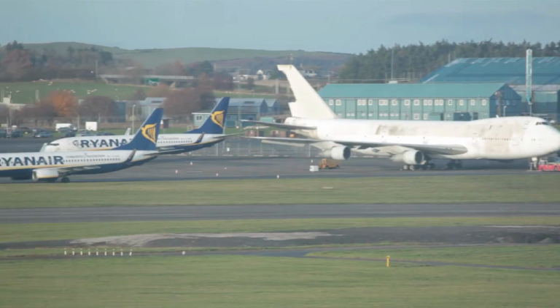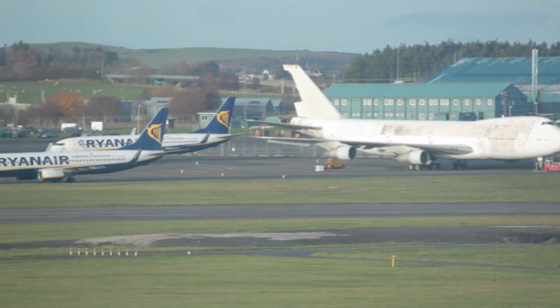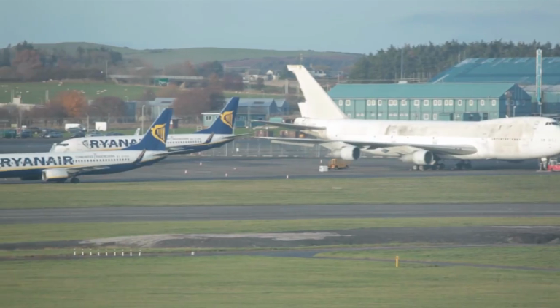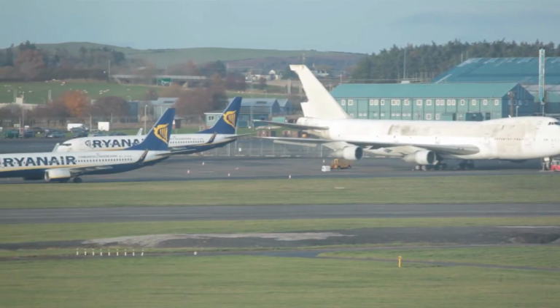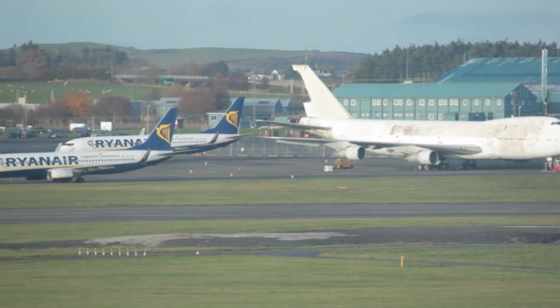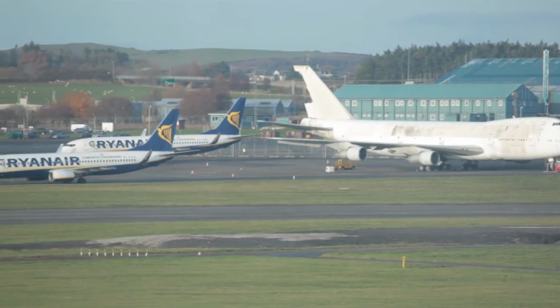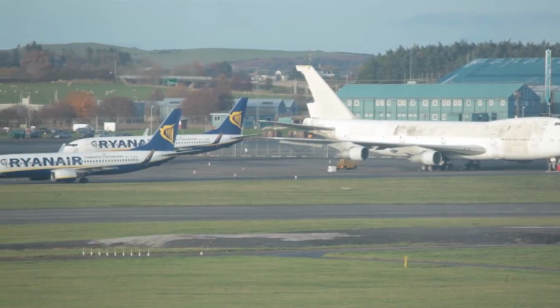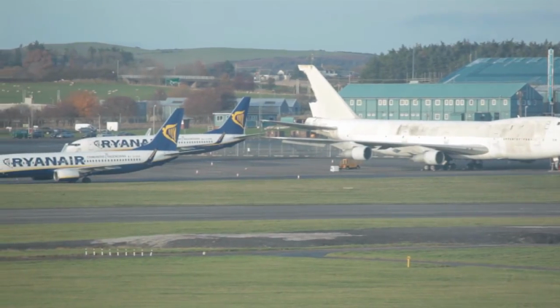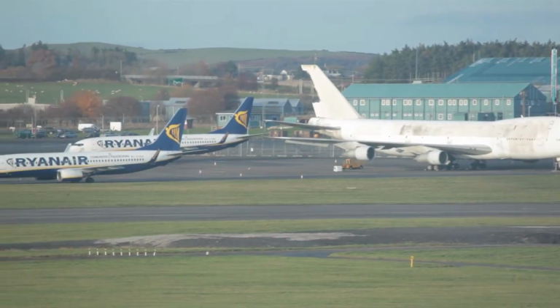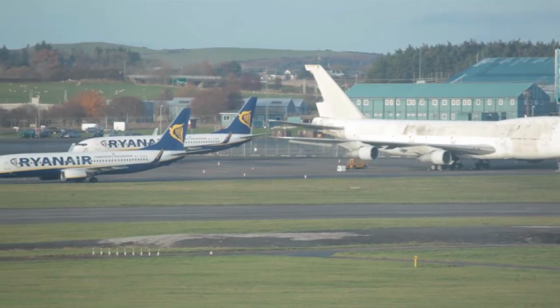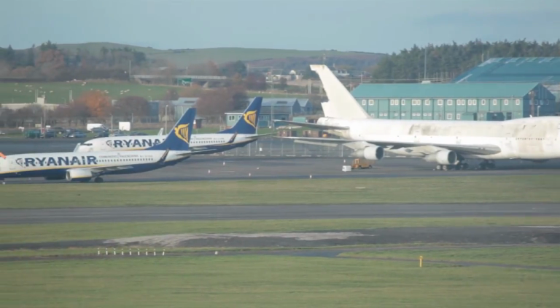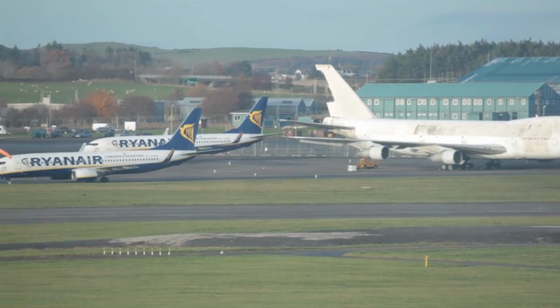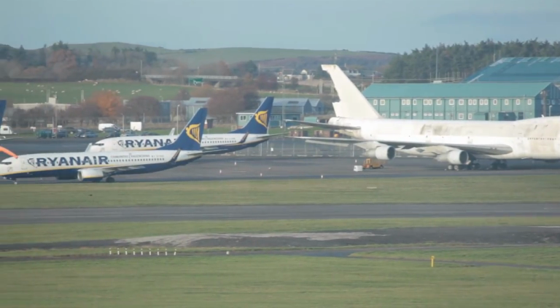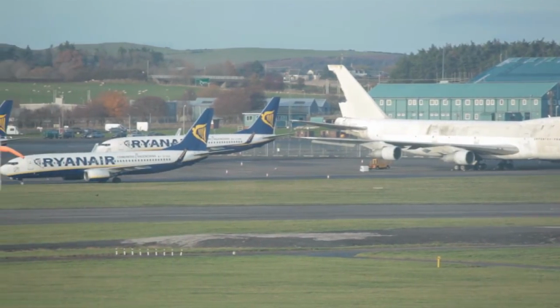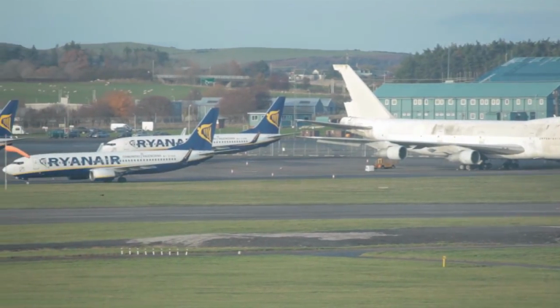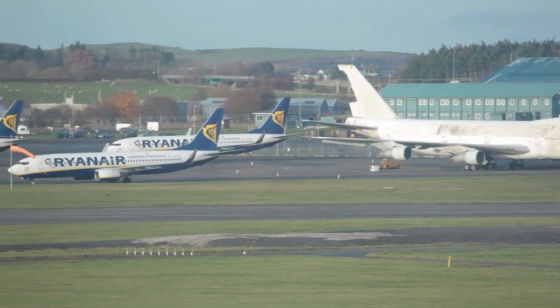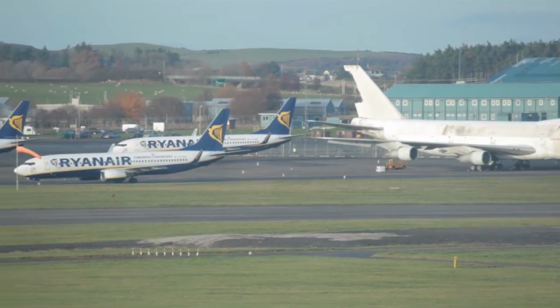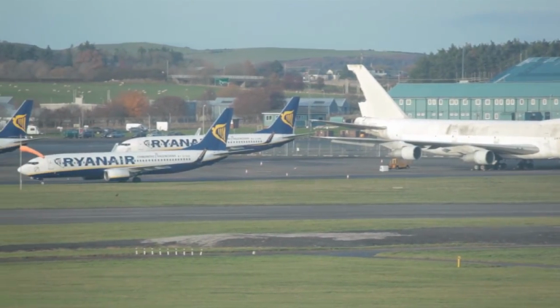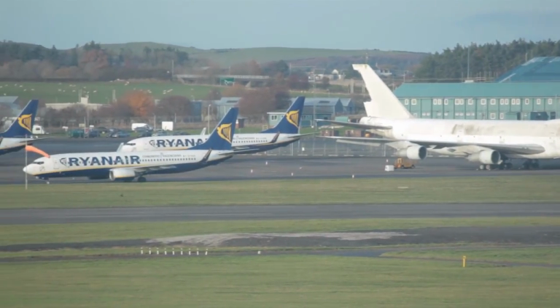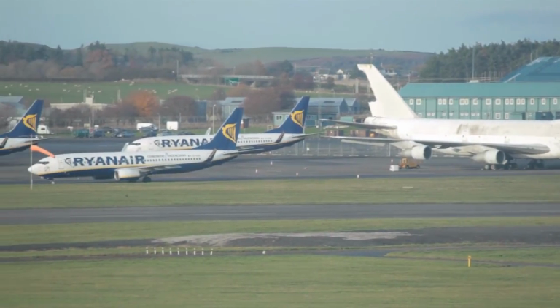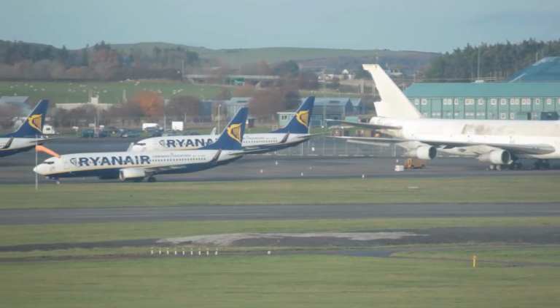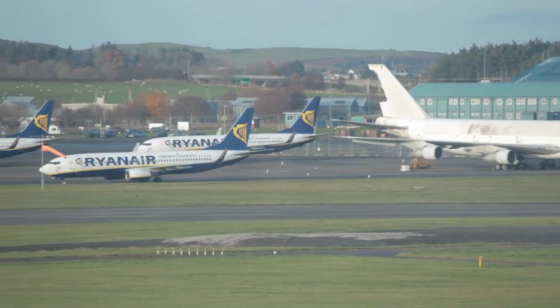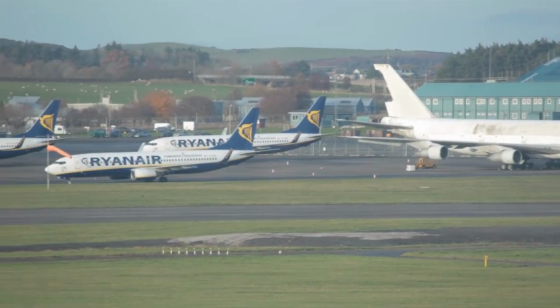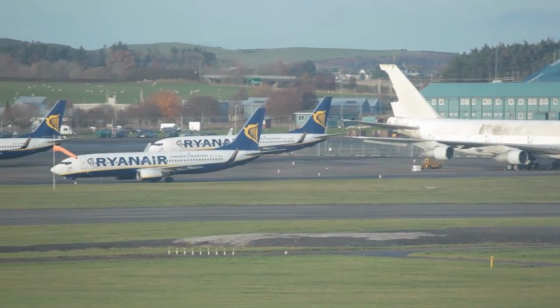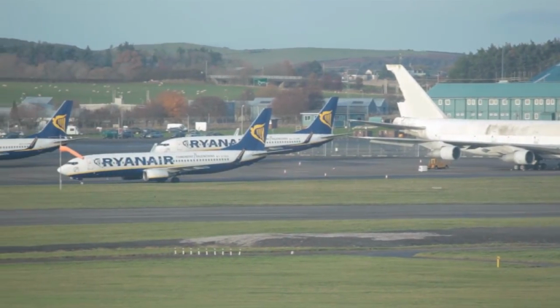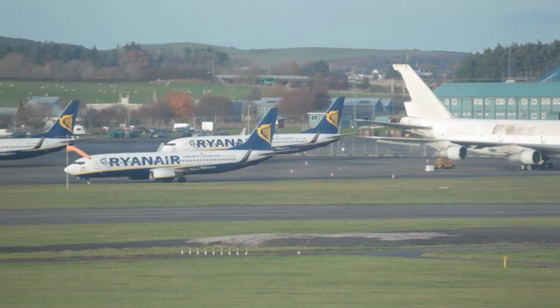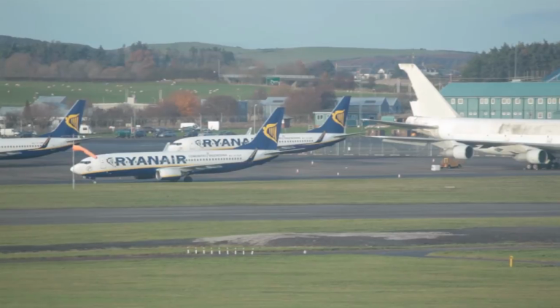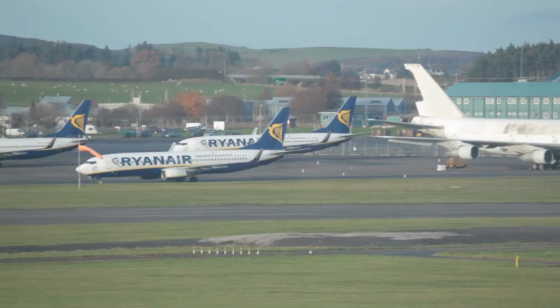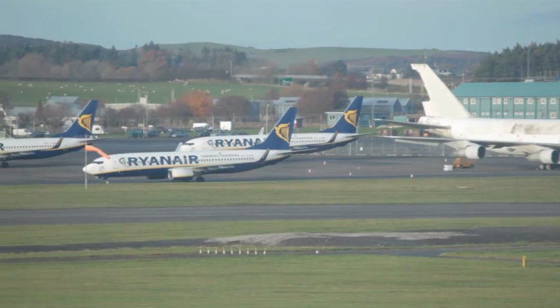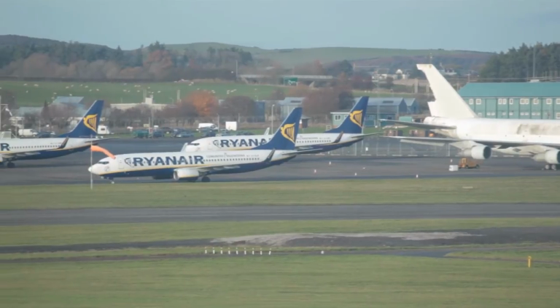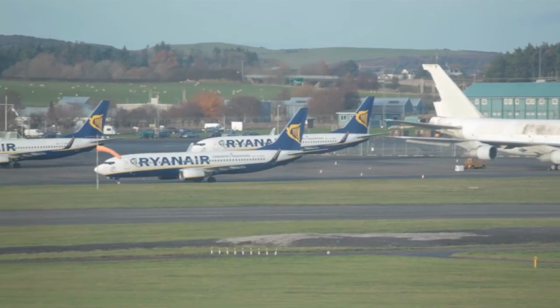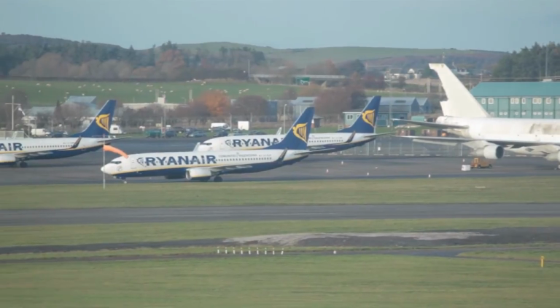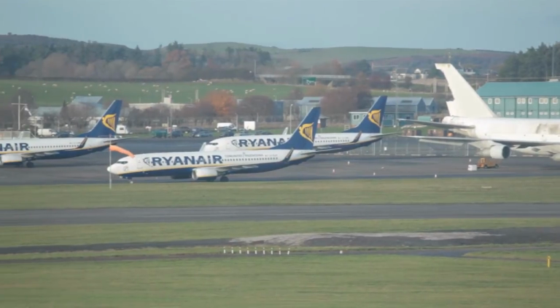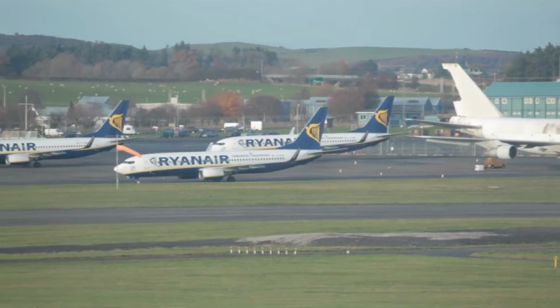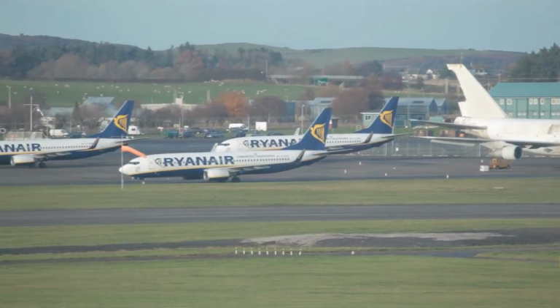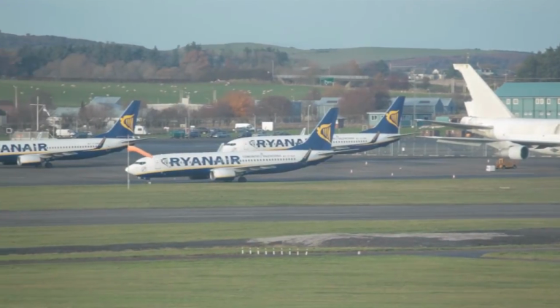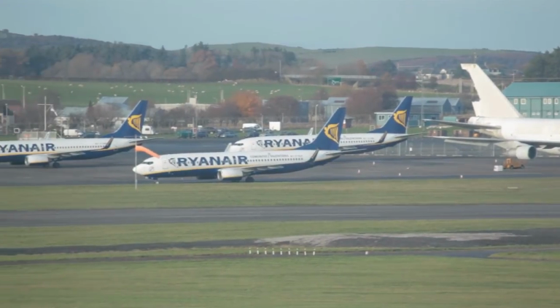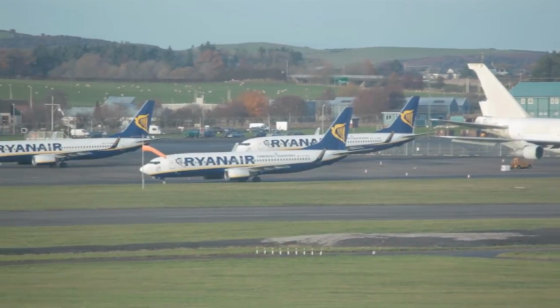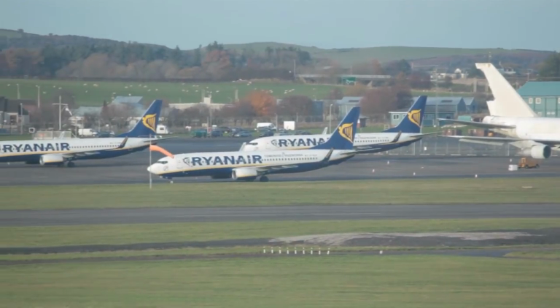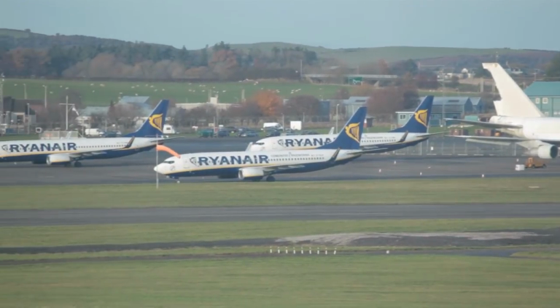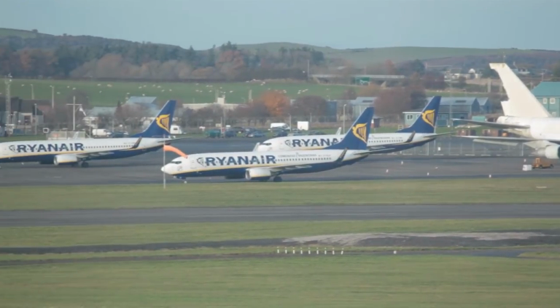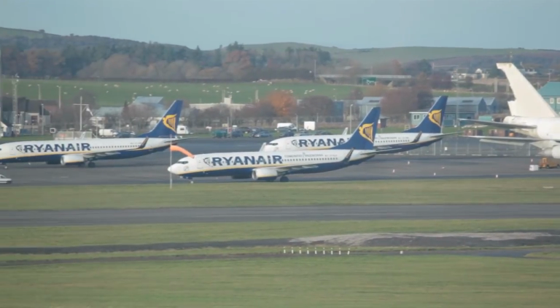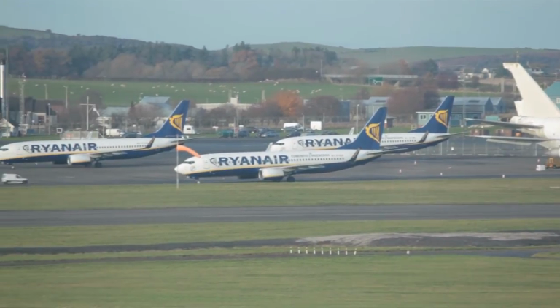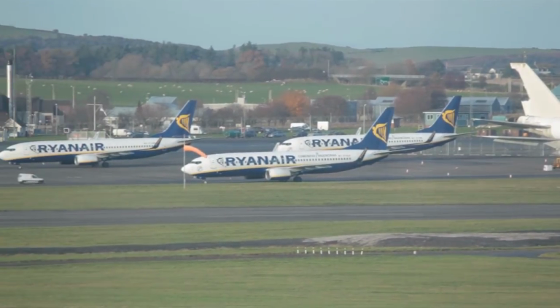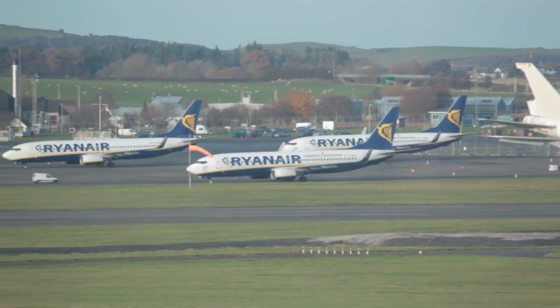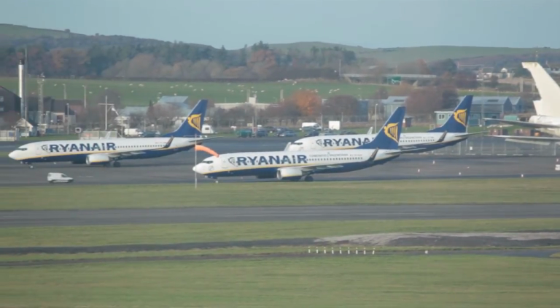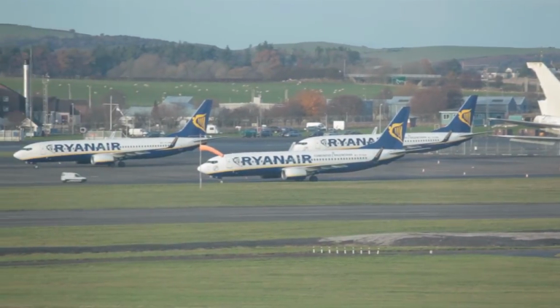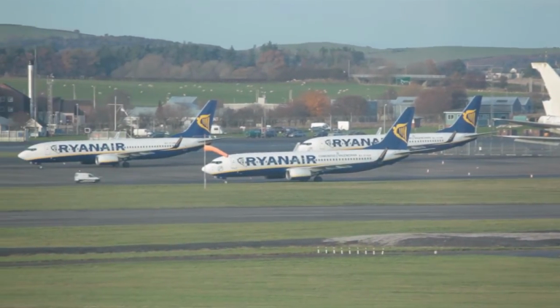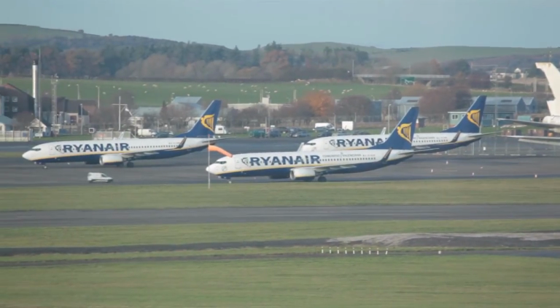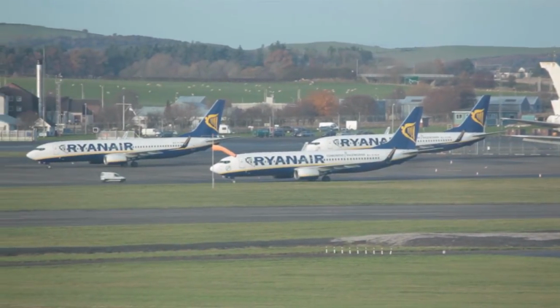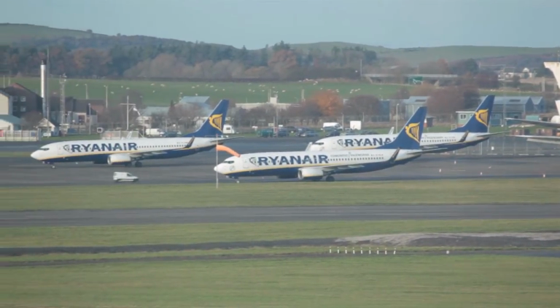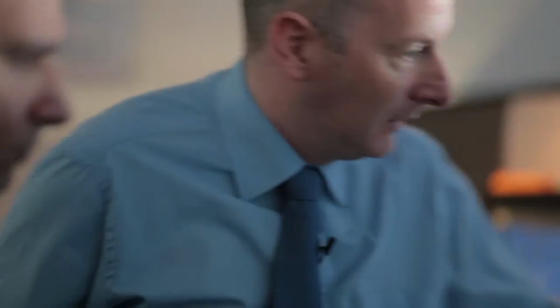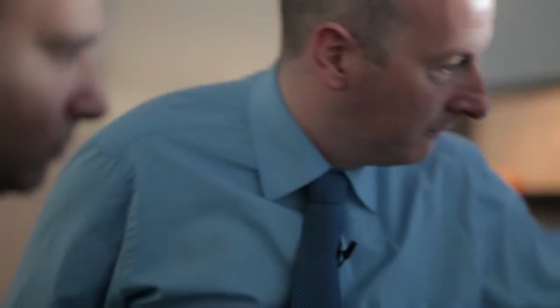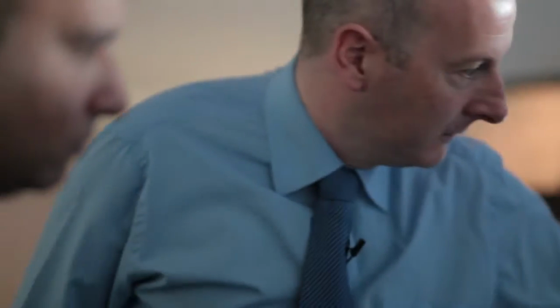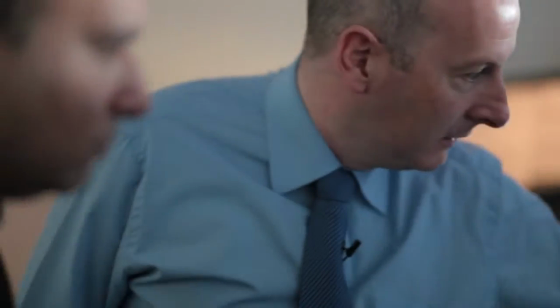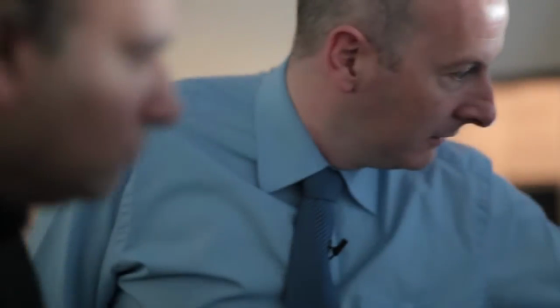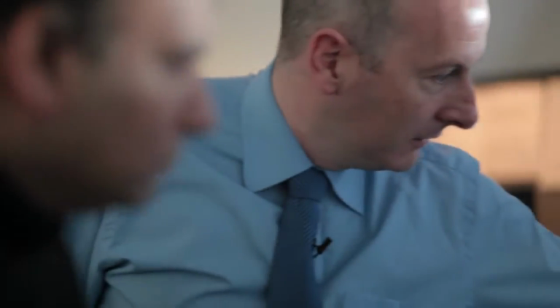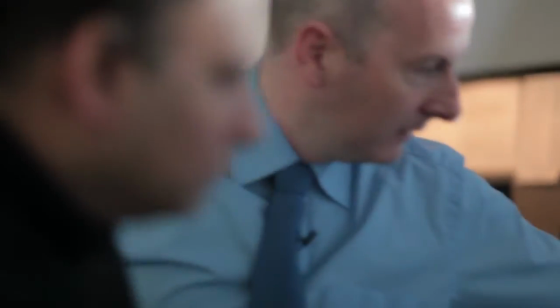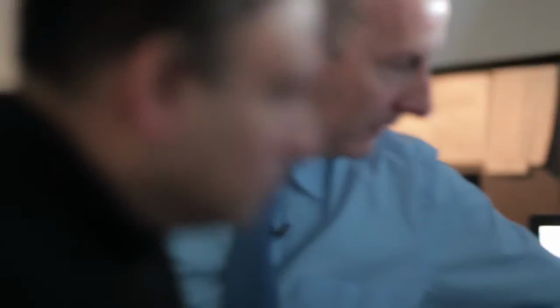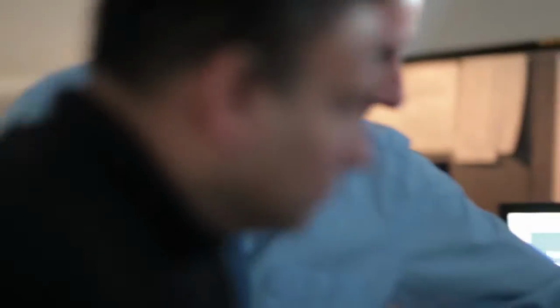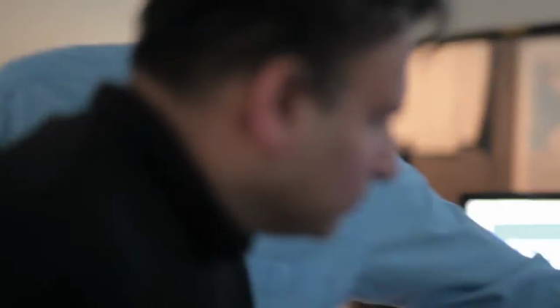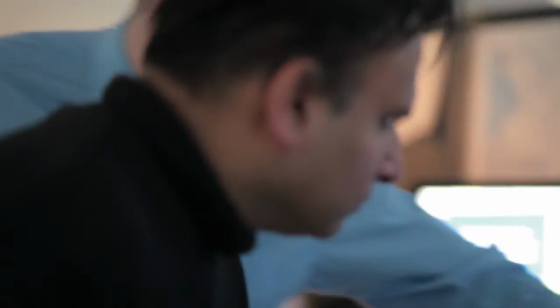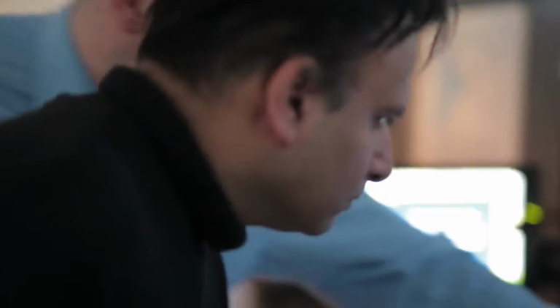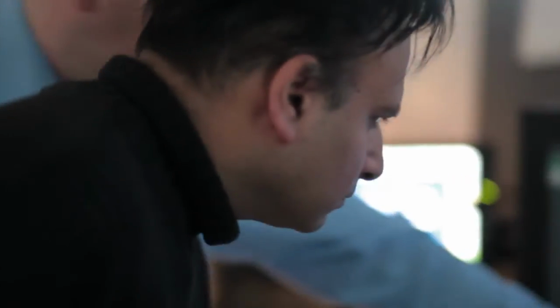We're here in Scotland speaking to Prestwick Airport, Valent, and Scottish Power to see how they're working together to mitigate this issue. Prestwick Airport is working with Valent, a UK startup, to mitigate this interference.